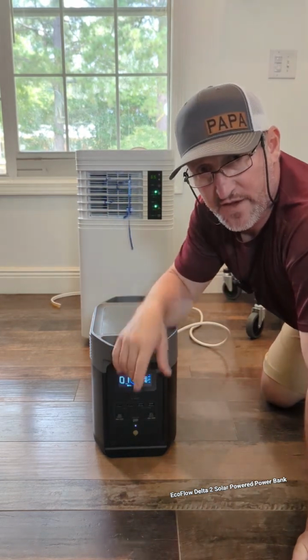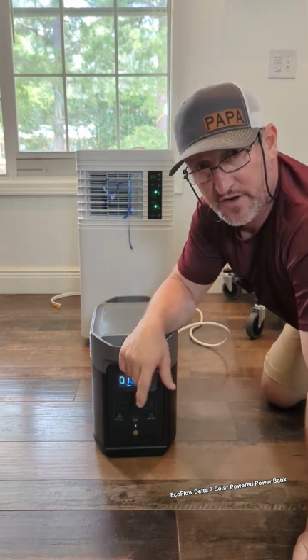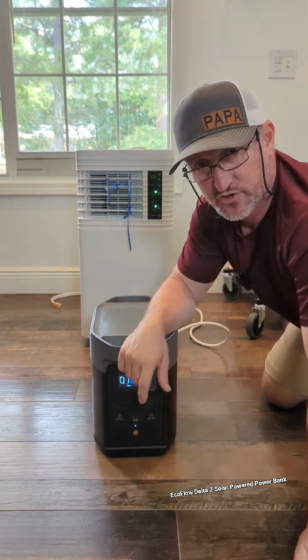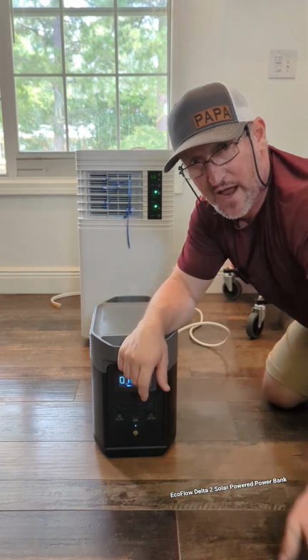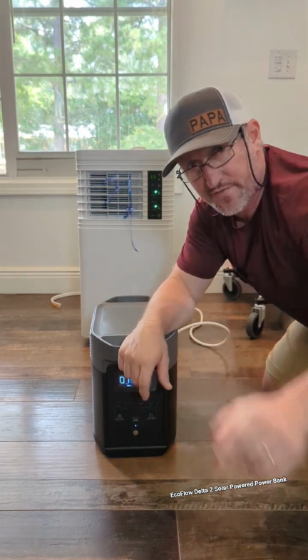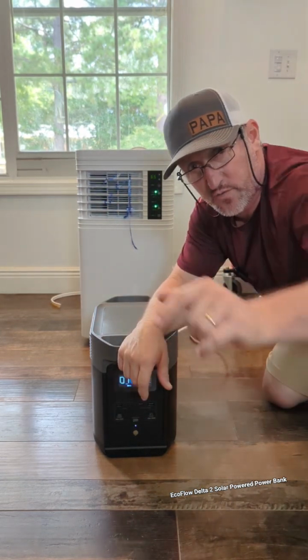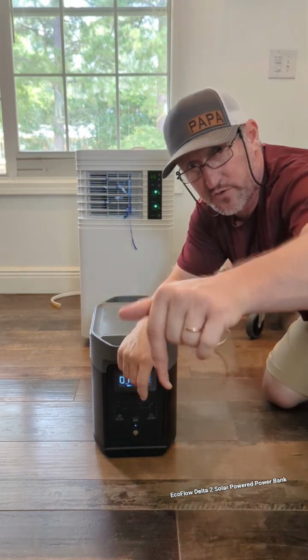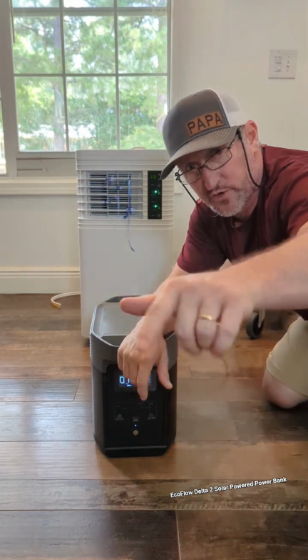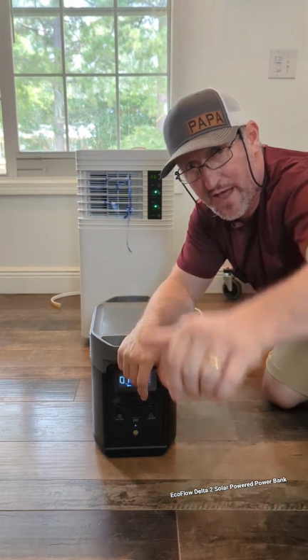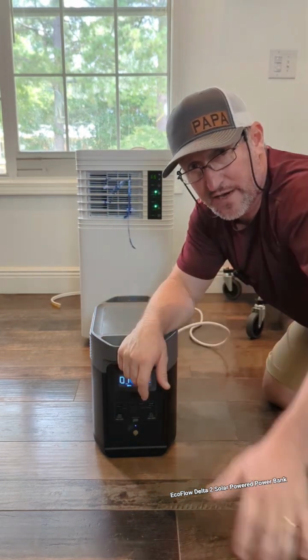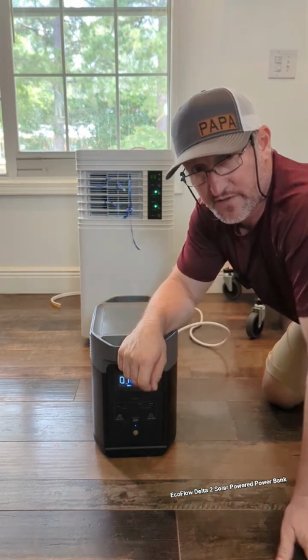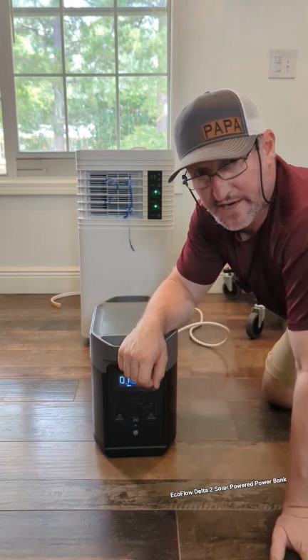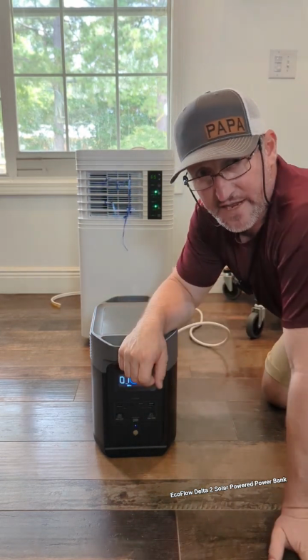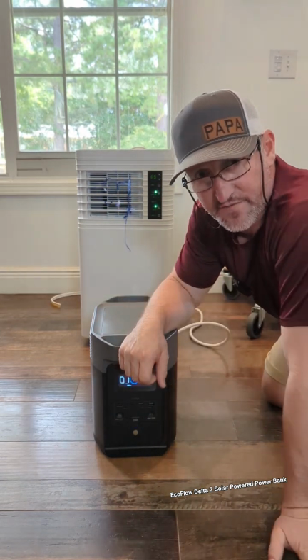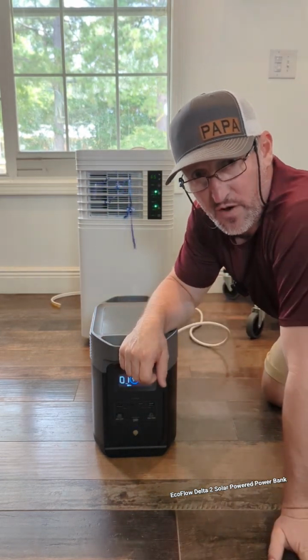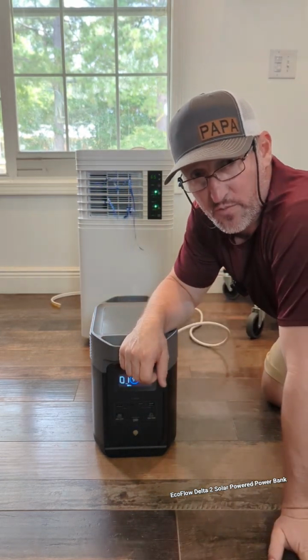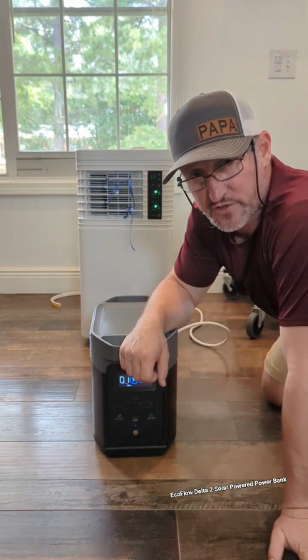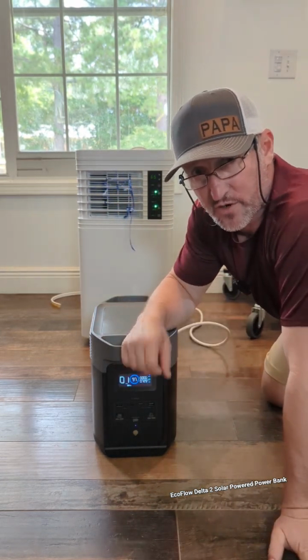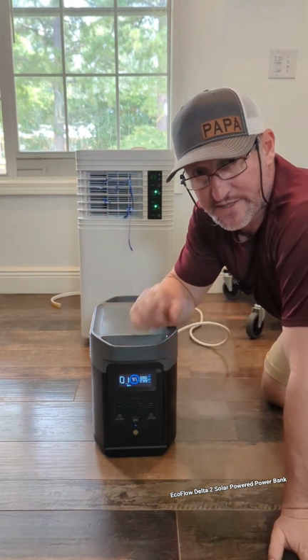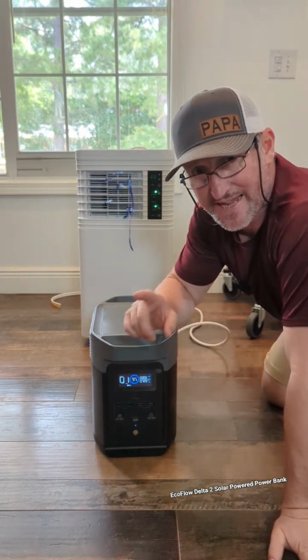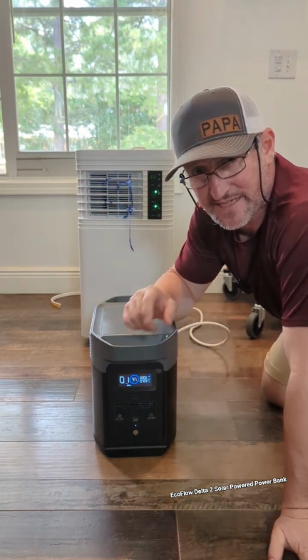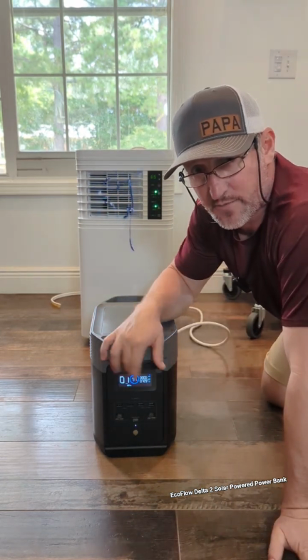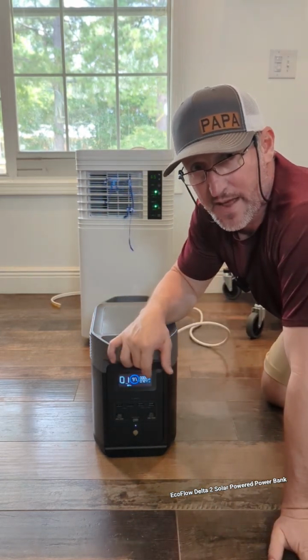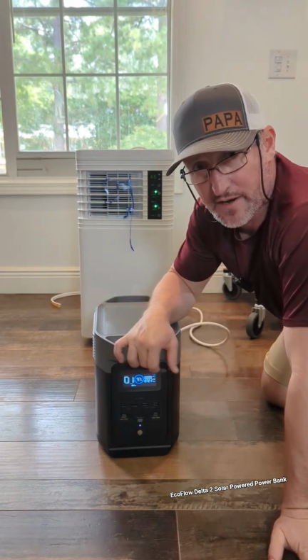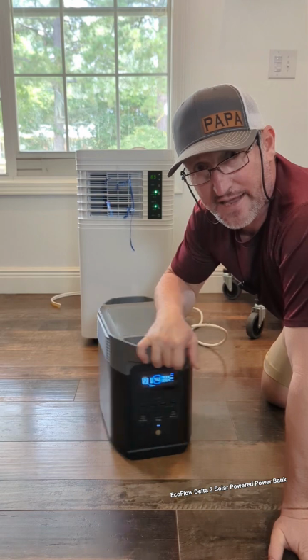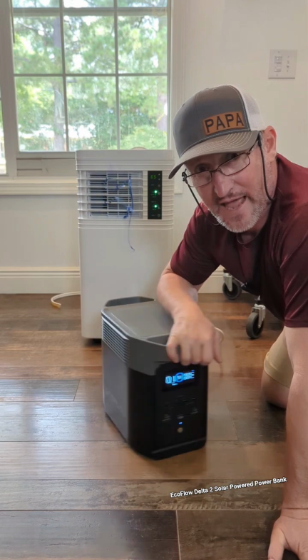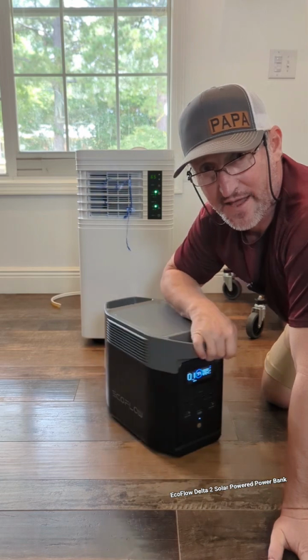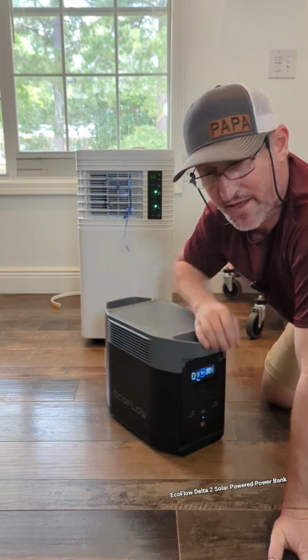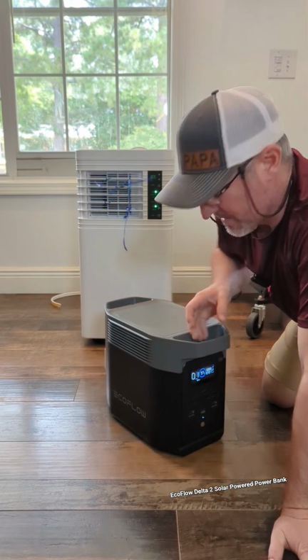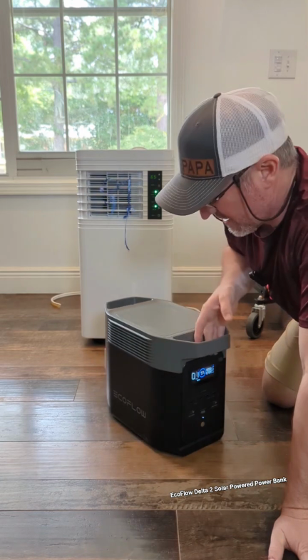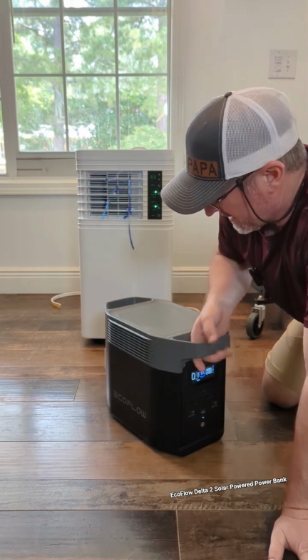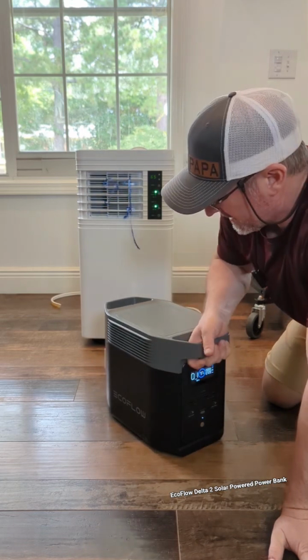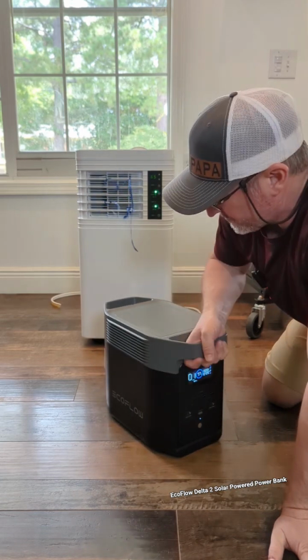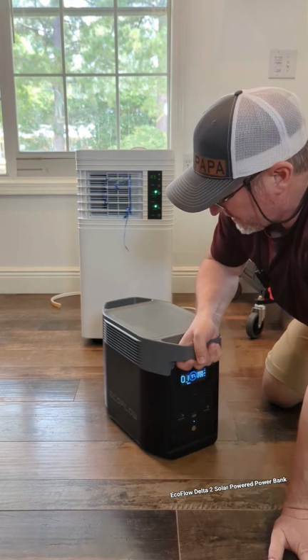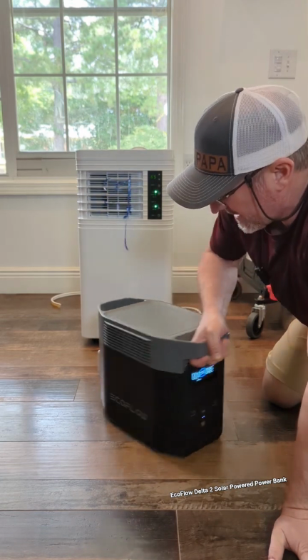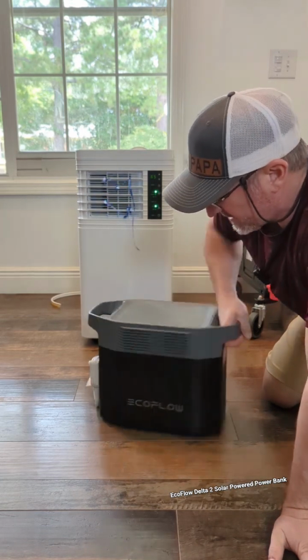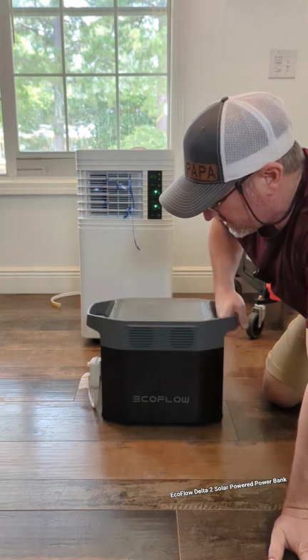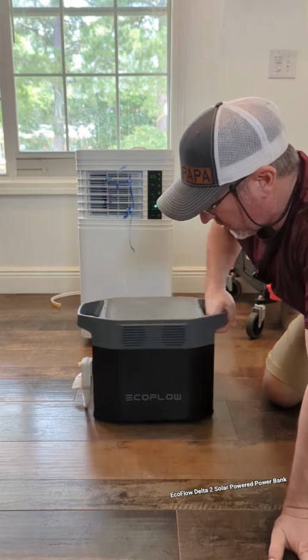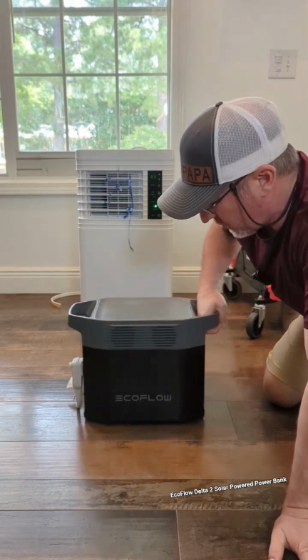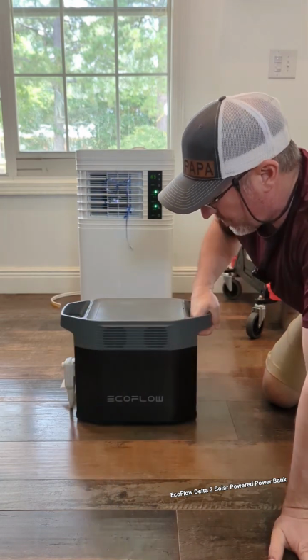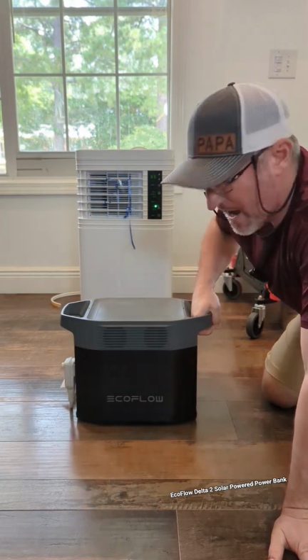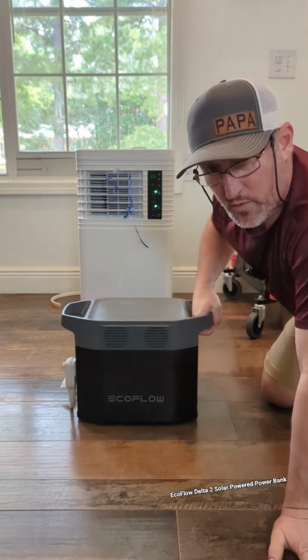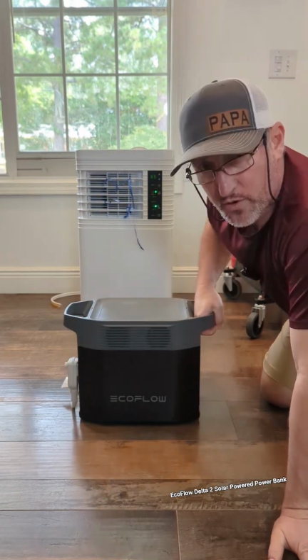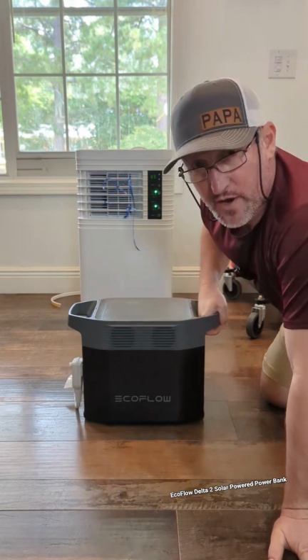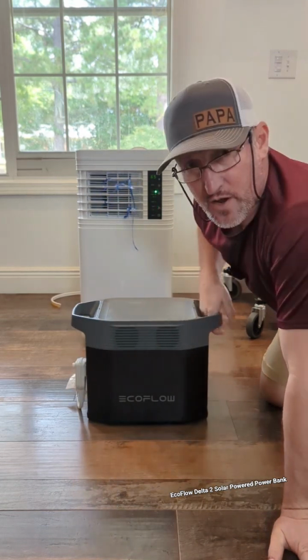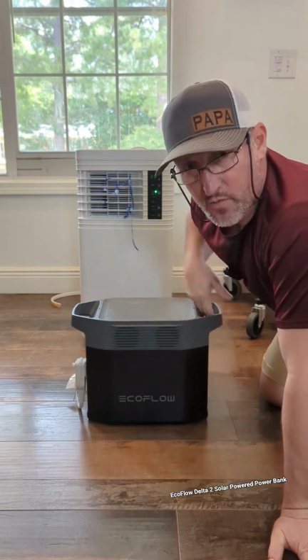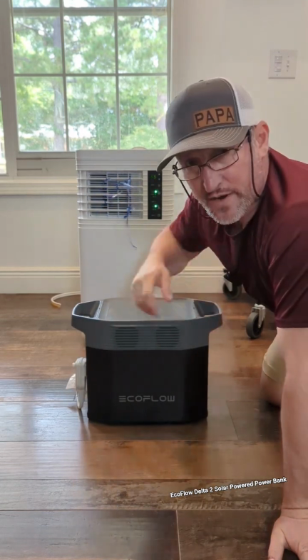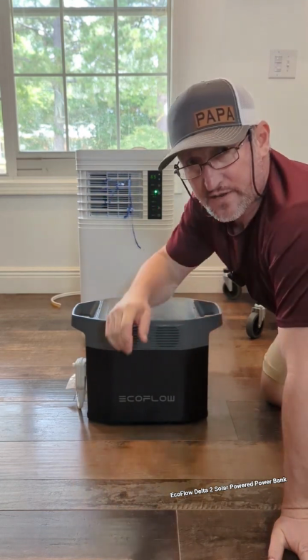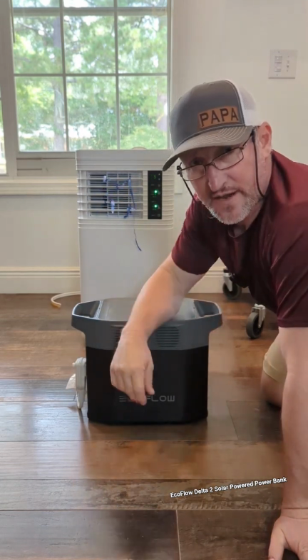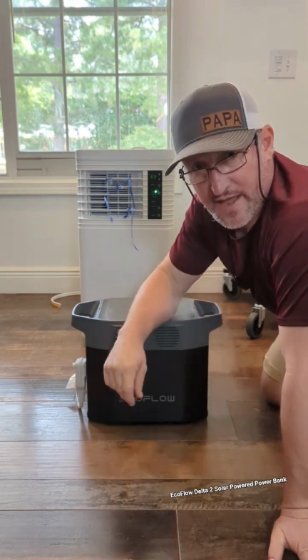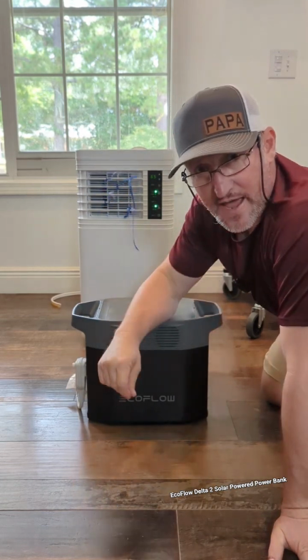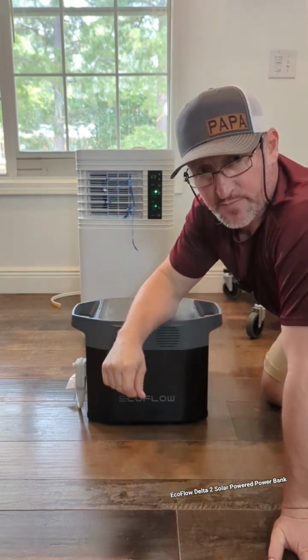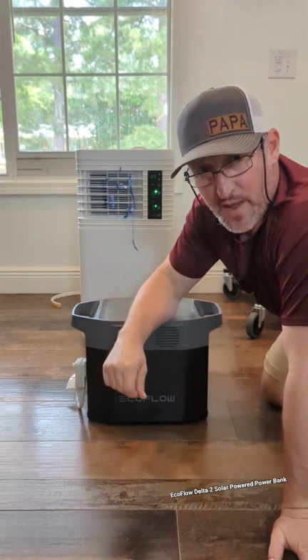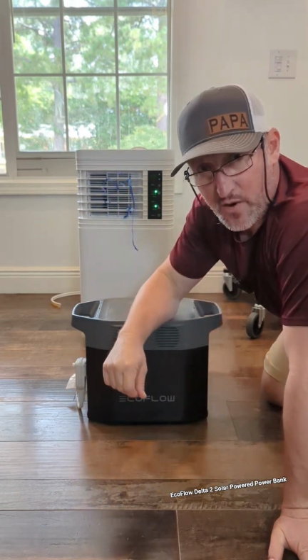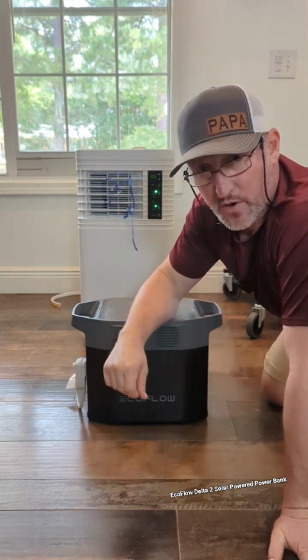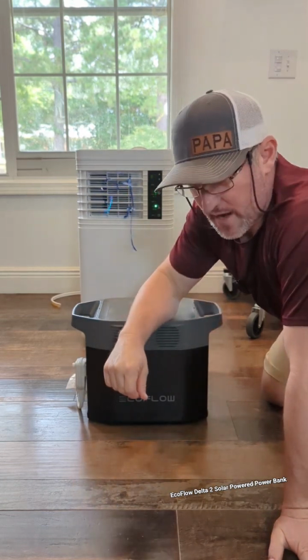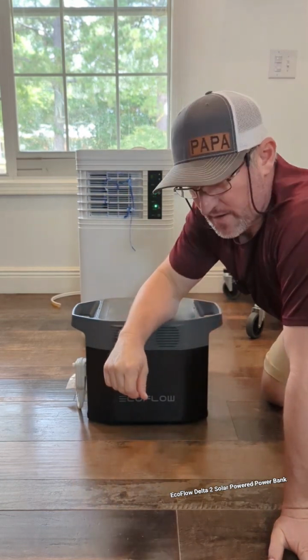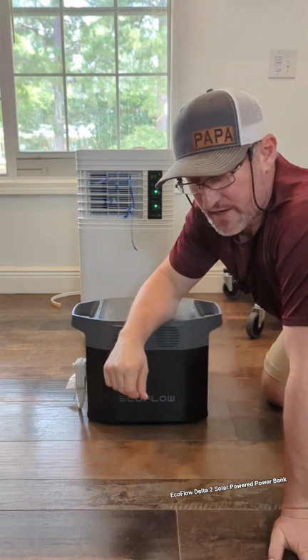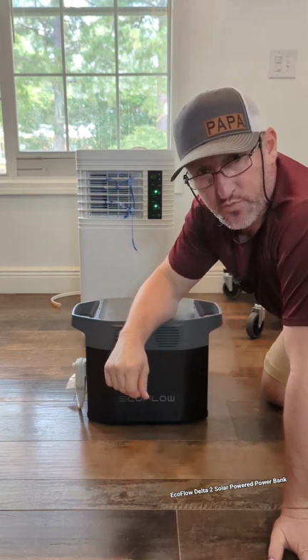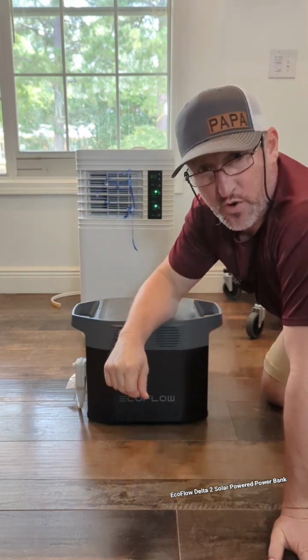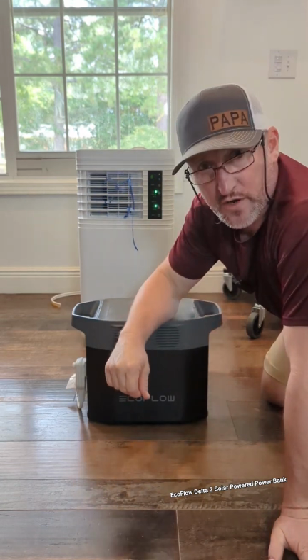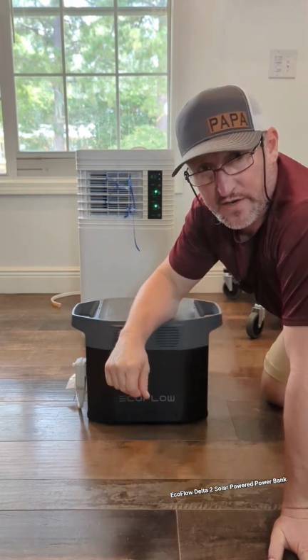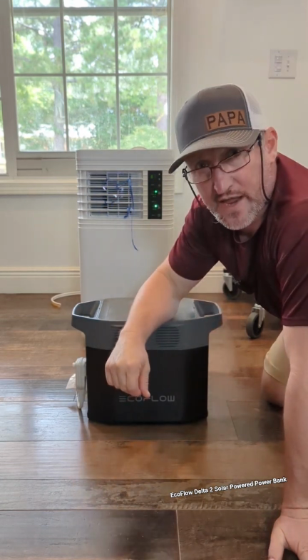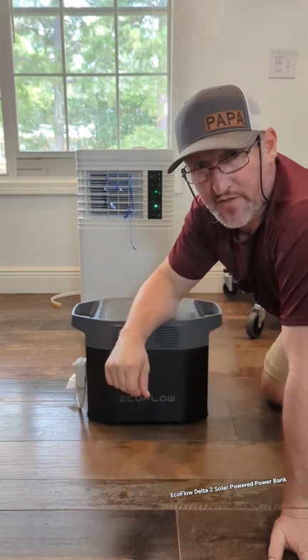Y'all give it a try if you want to. I'll leave the link if y'all want to start testing them out like I am. Let's put that solar power with that gas power and work together.